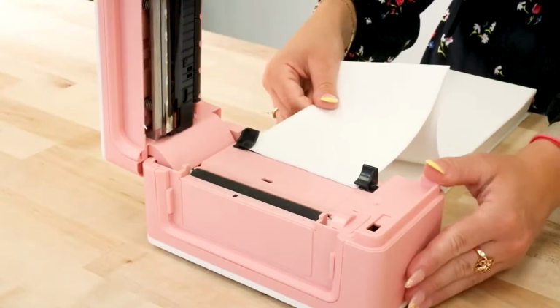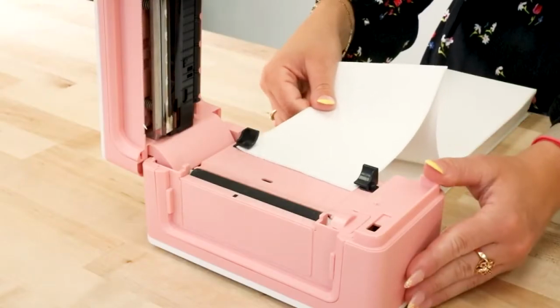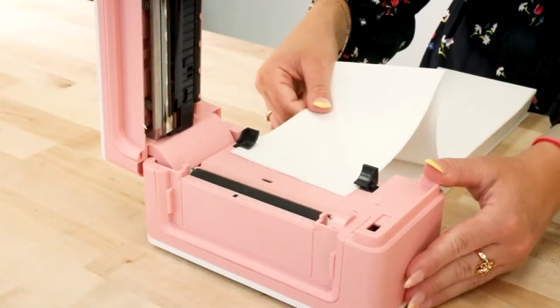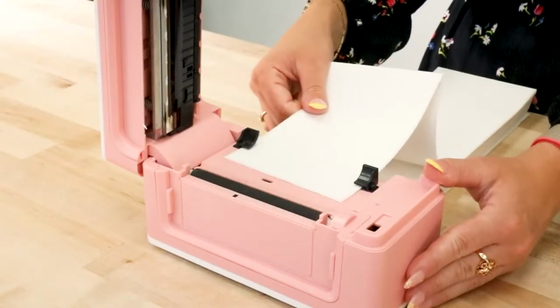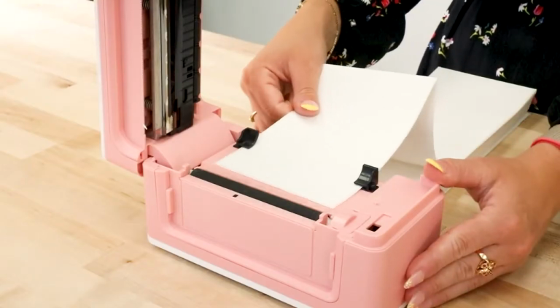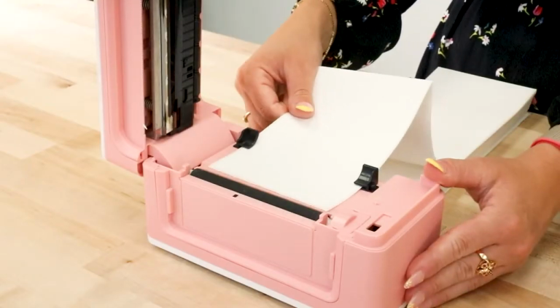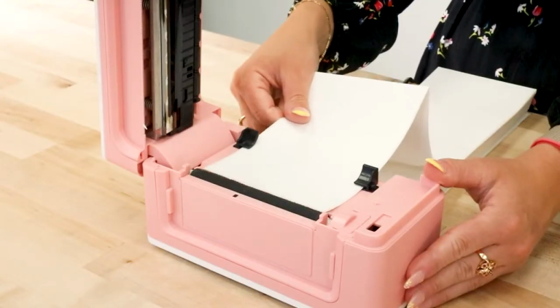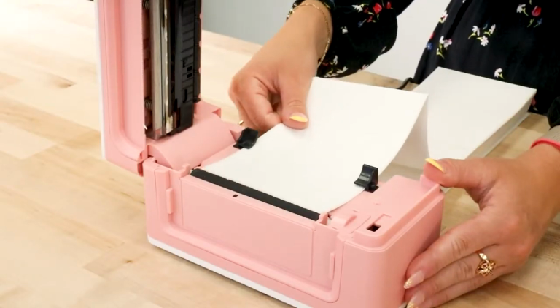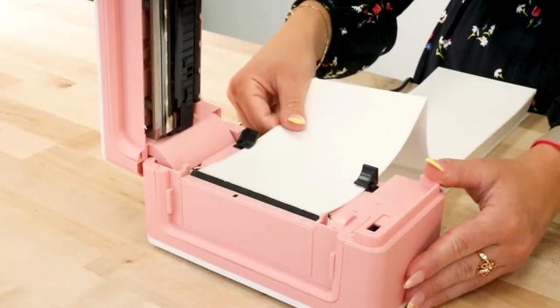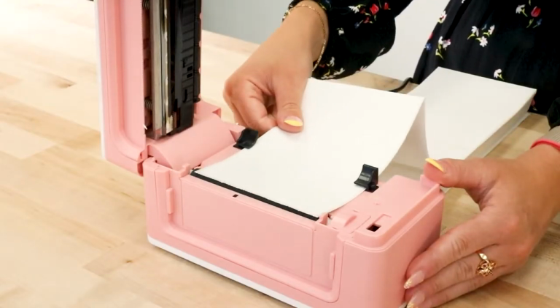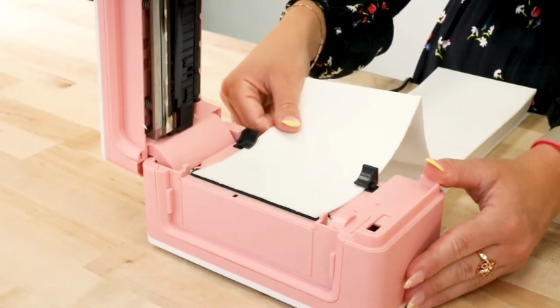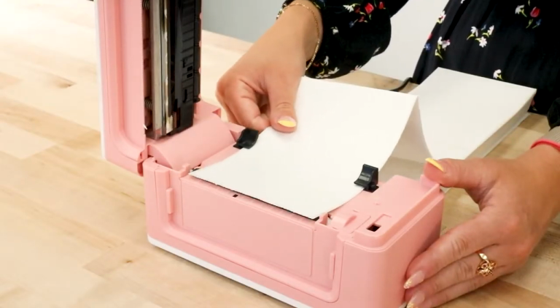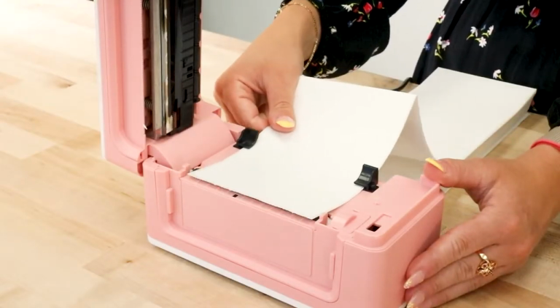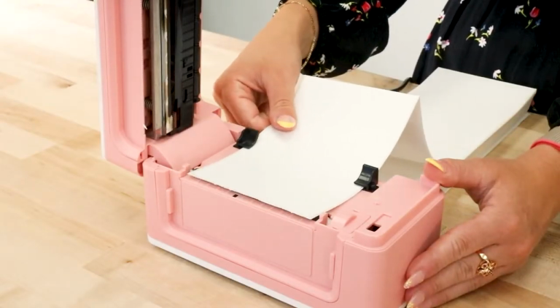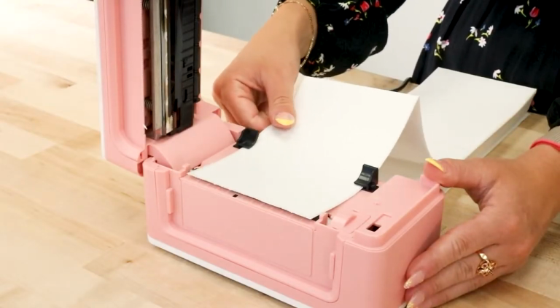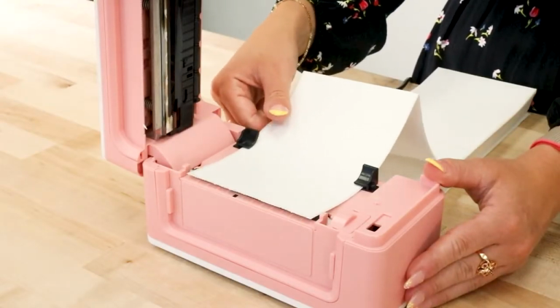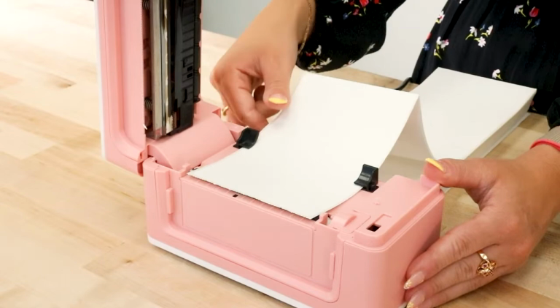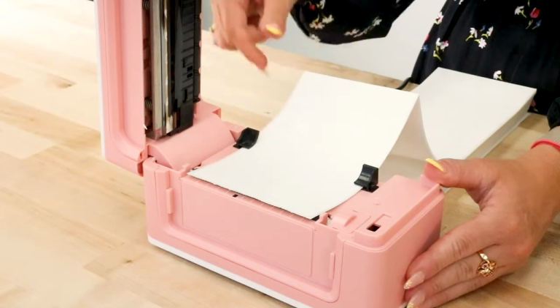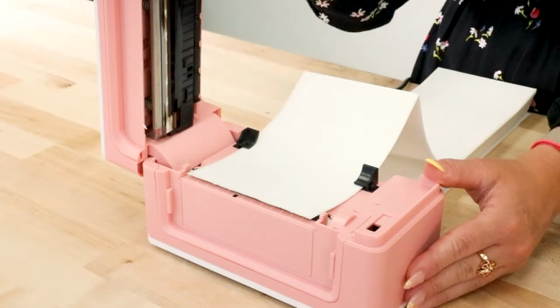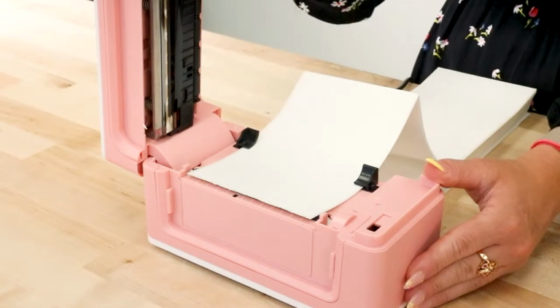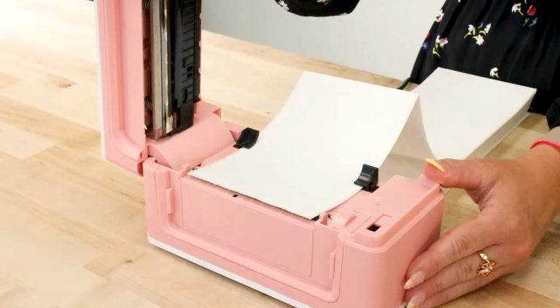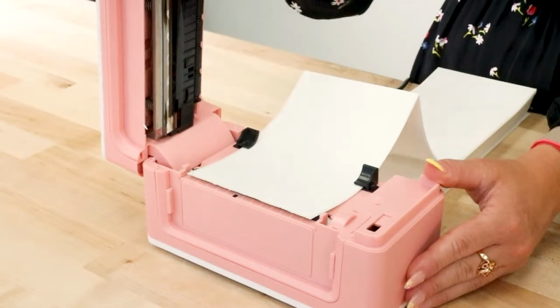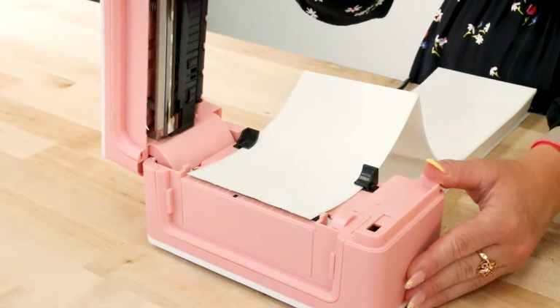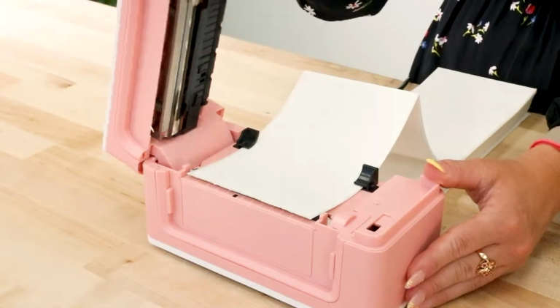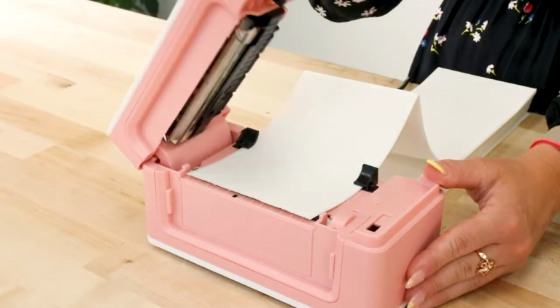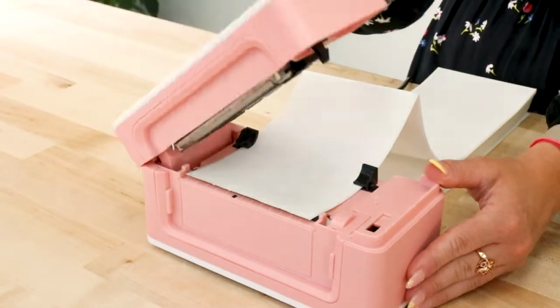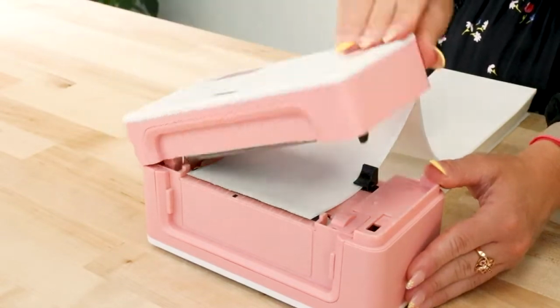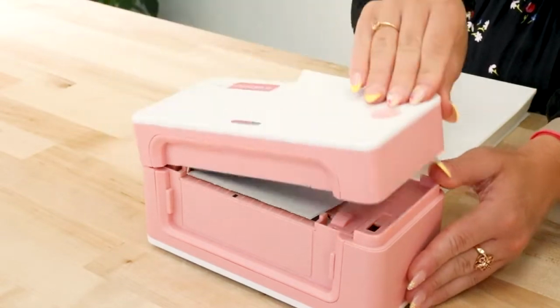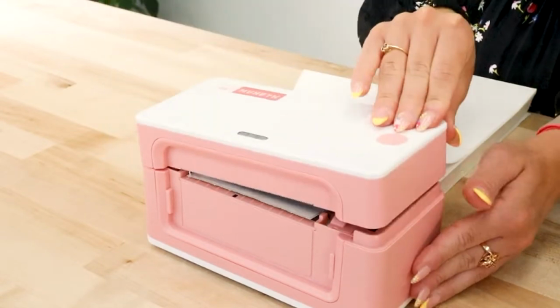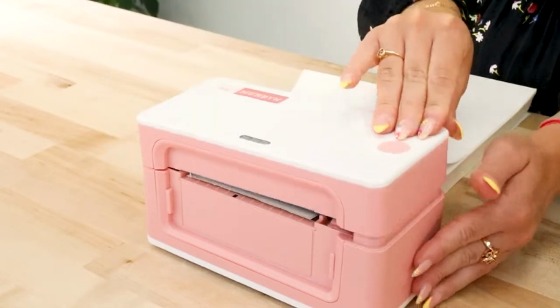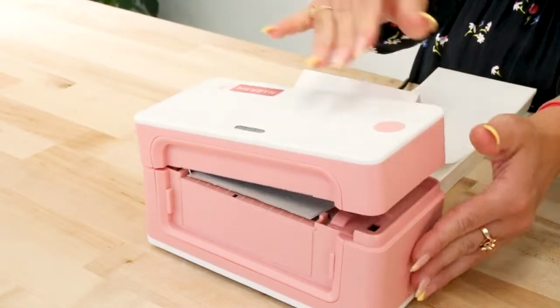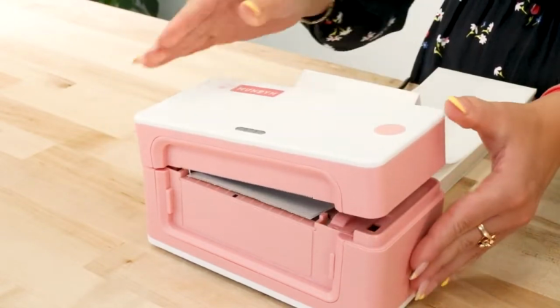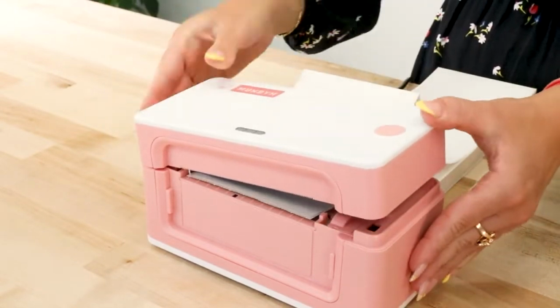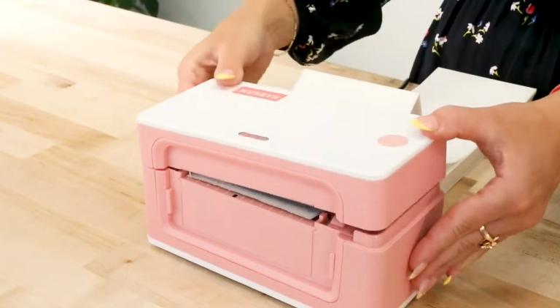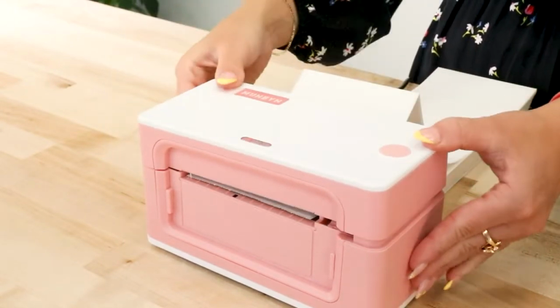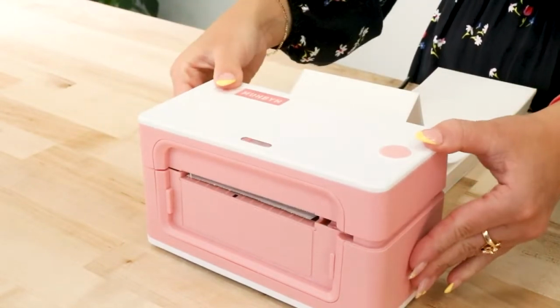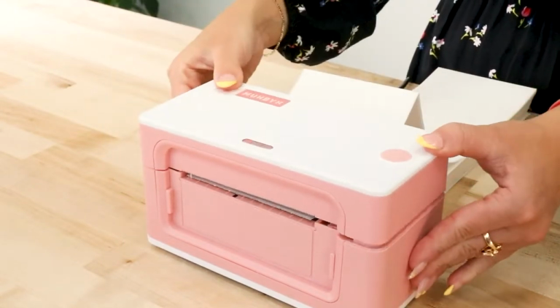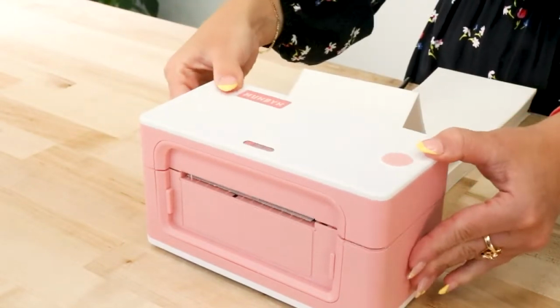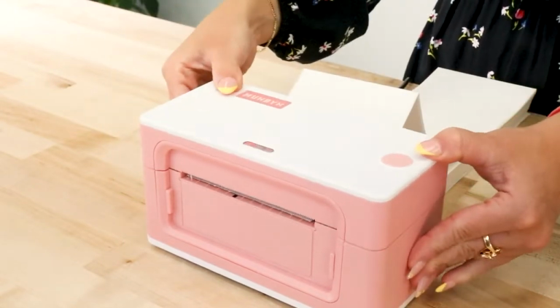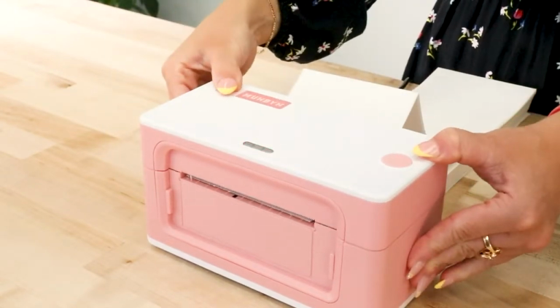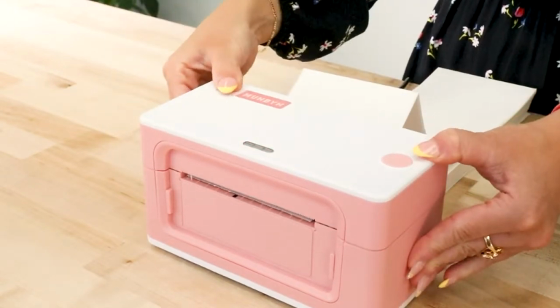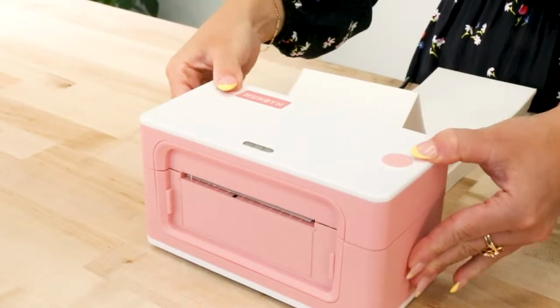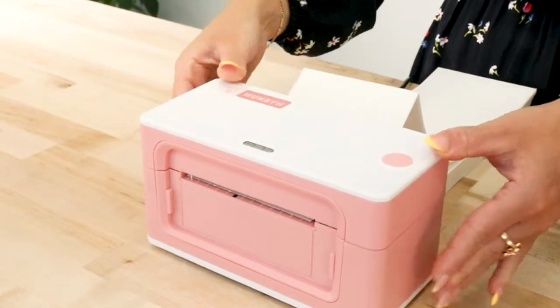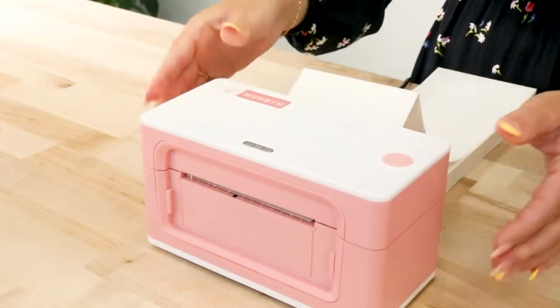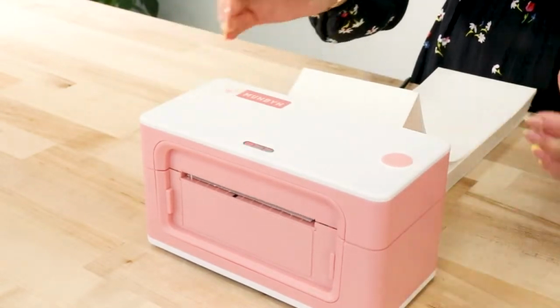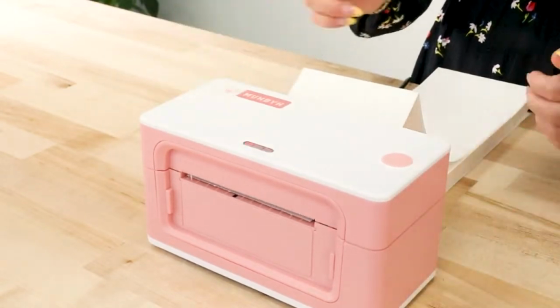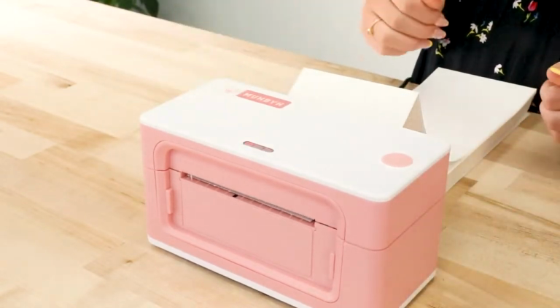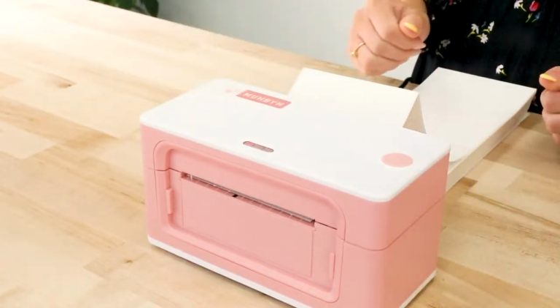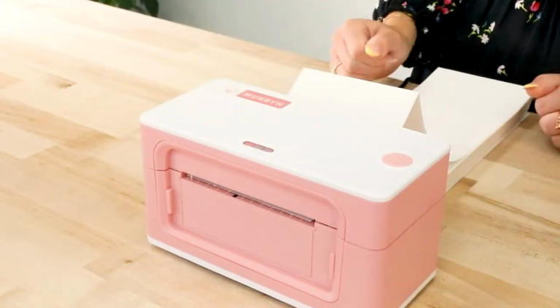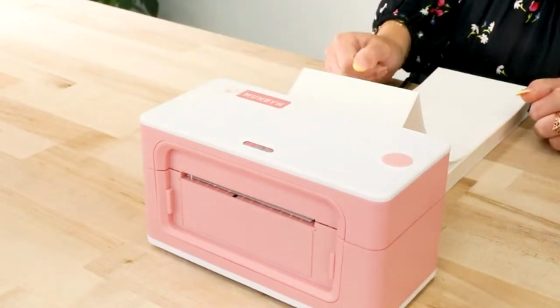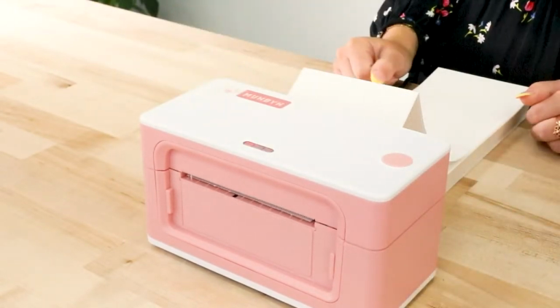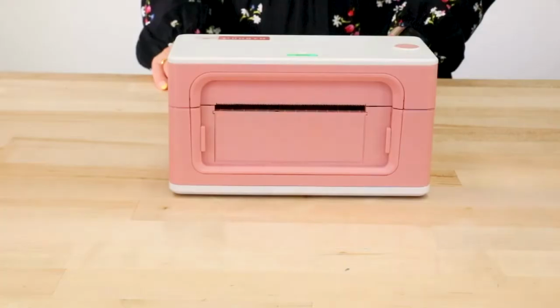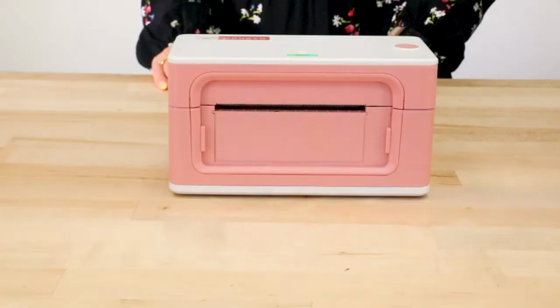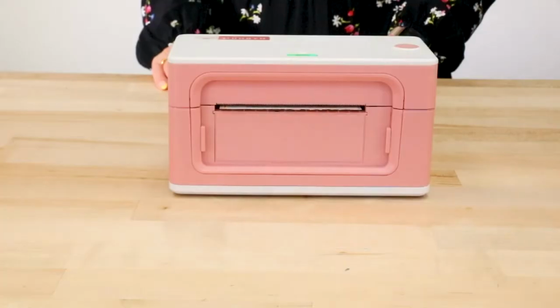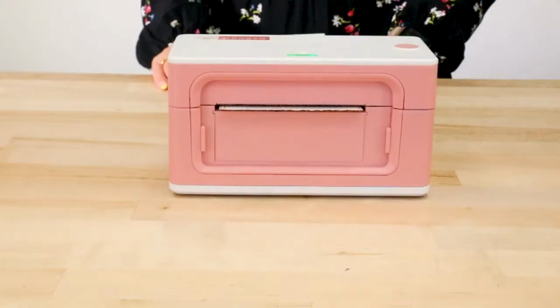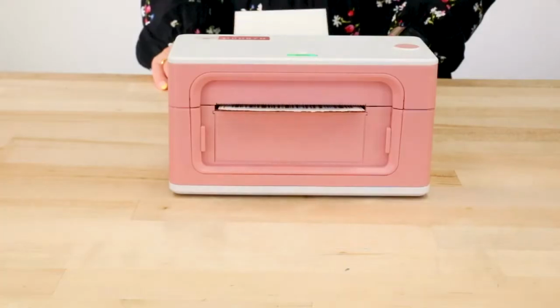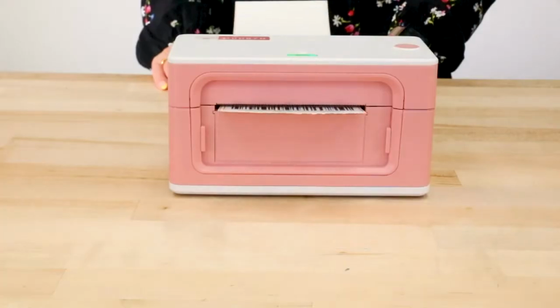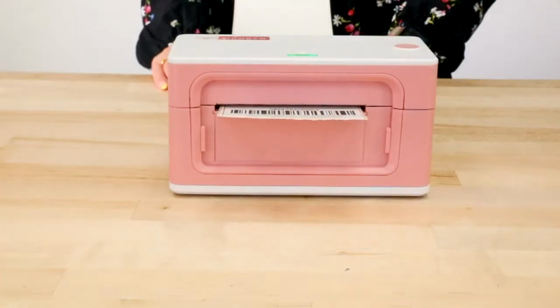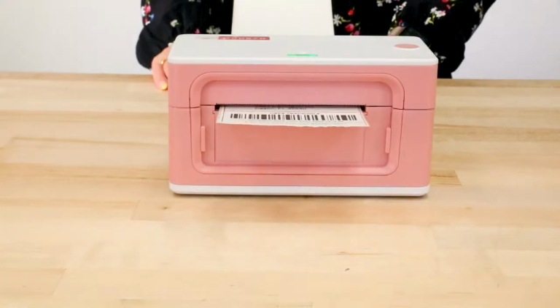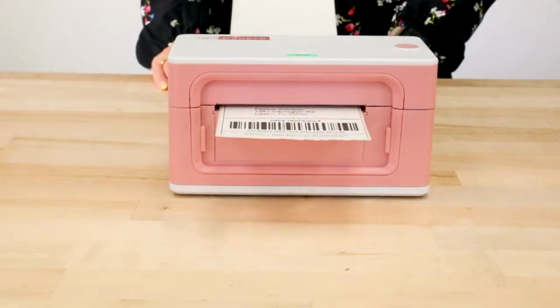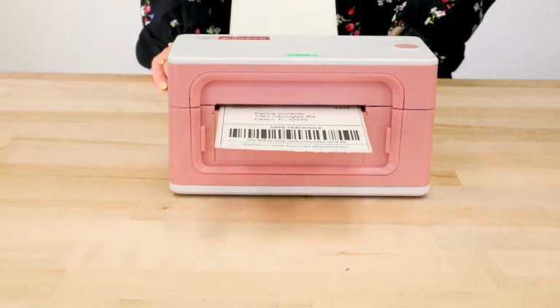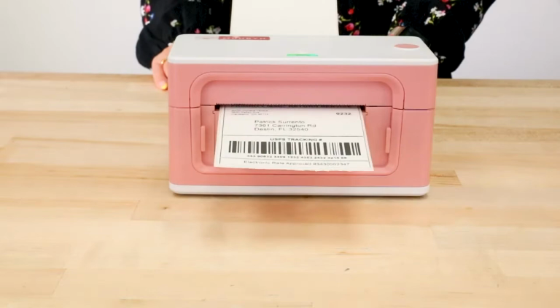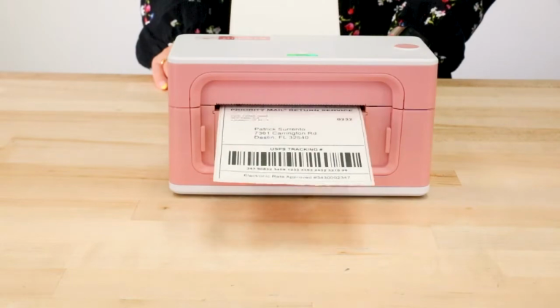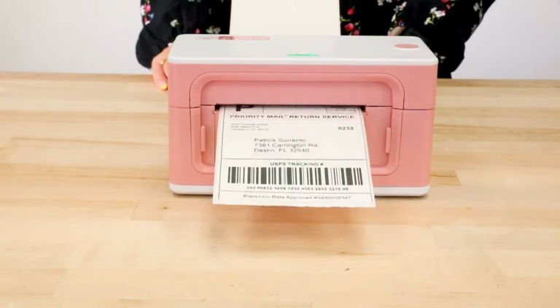When first using this printer, we were not that impressed. You can tell it's a bare minimum printer for consumers who just want to print shipping labels.